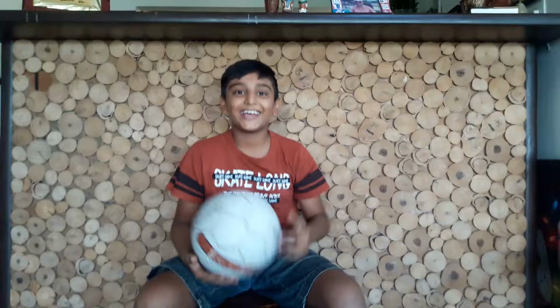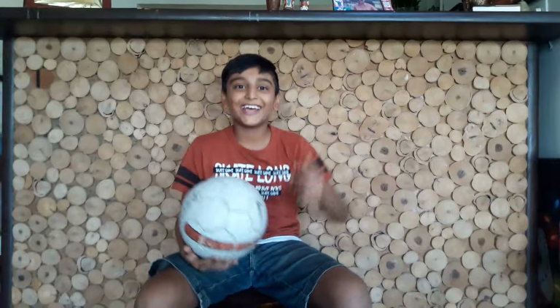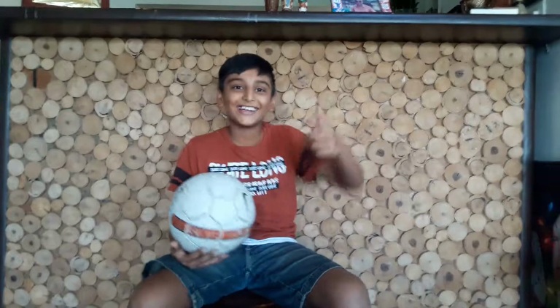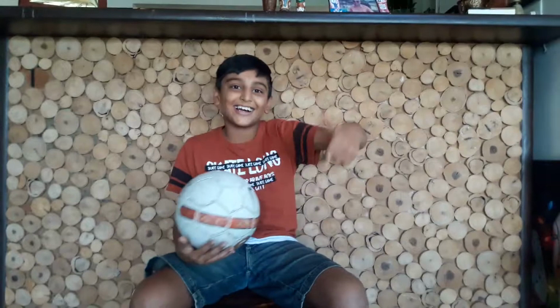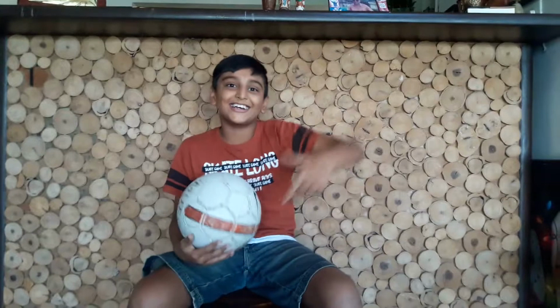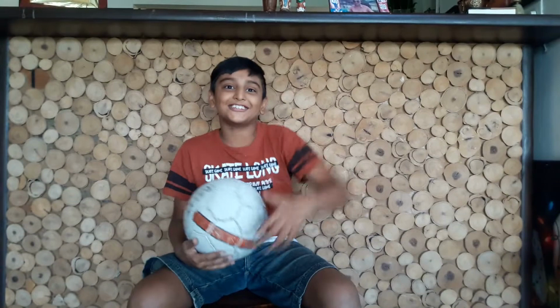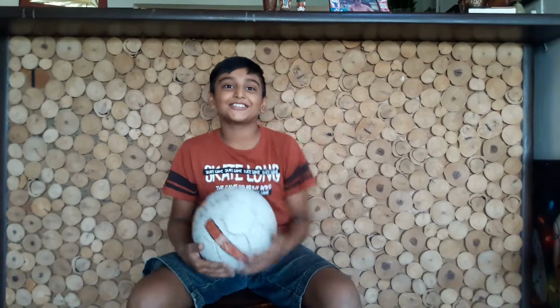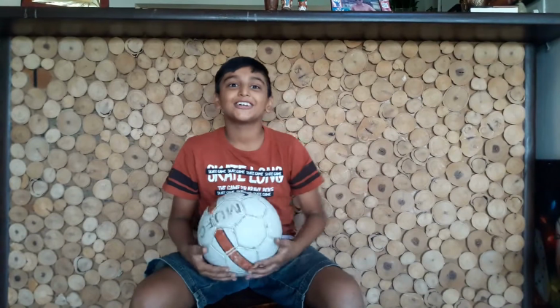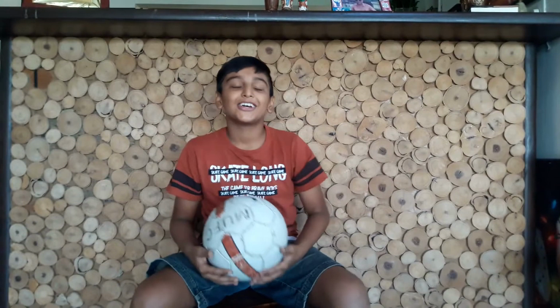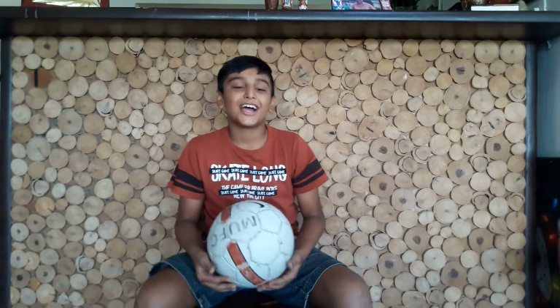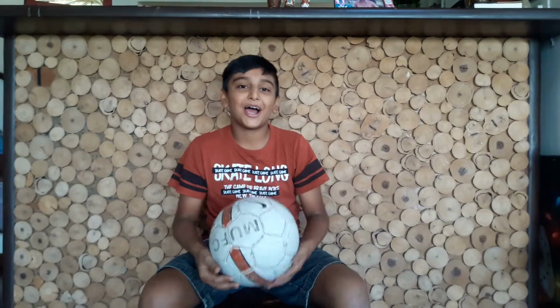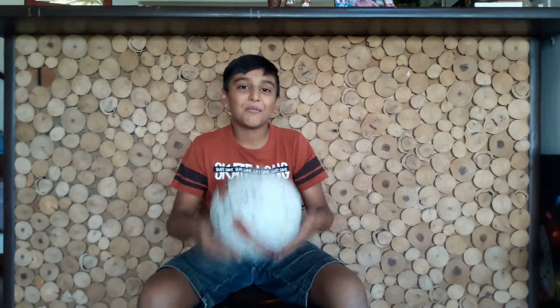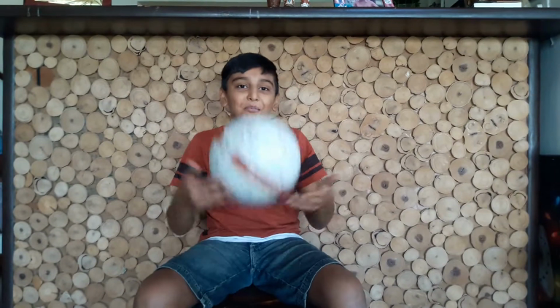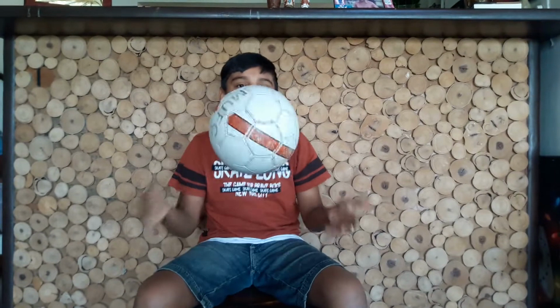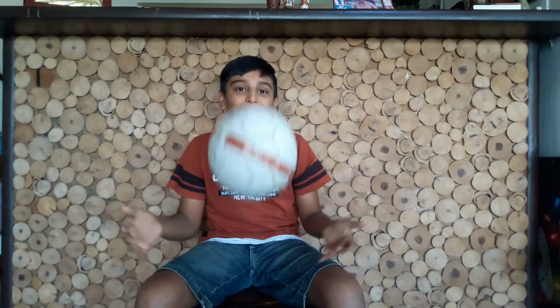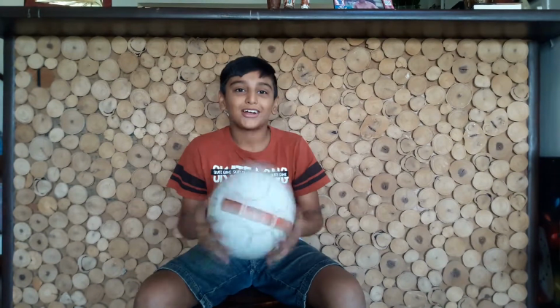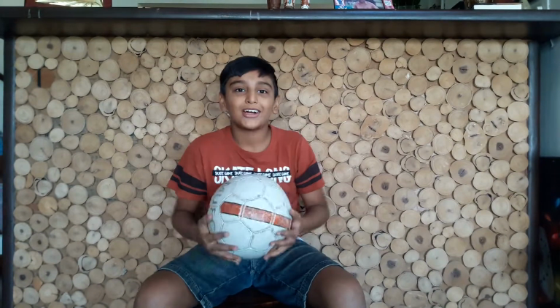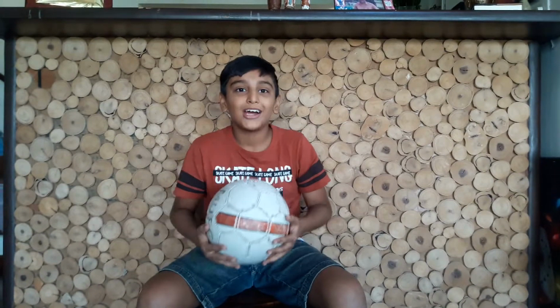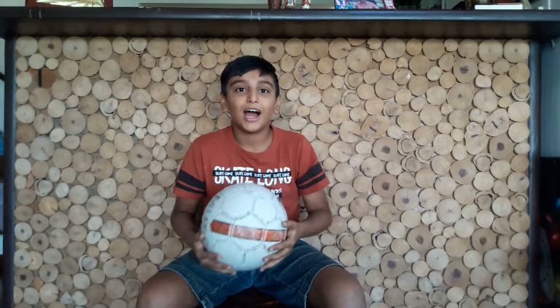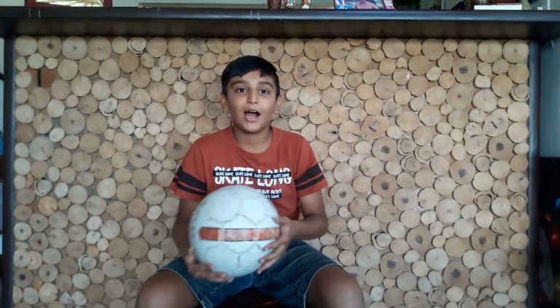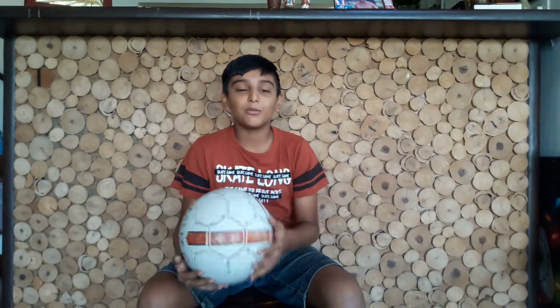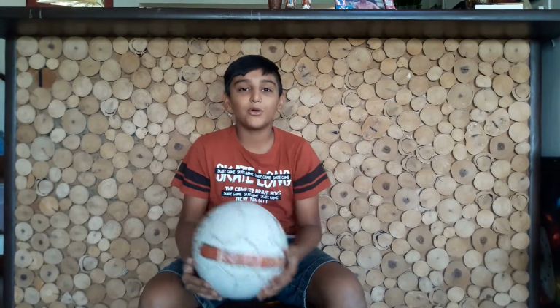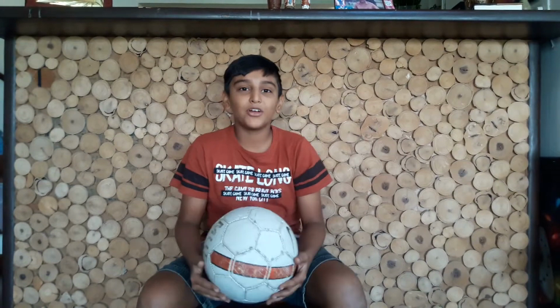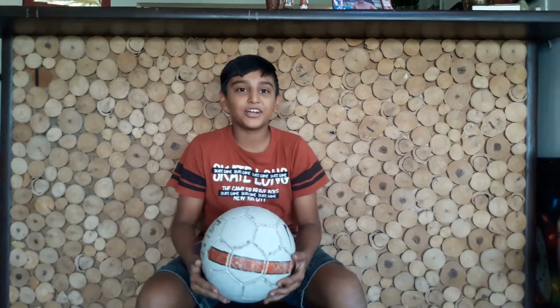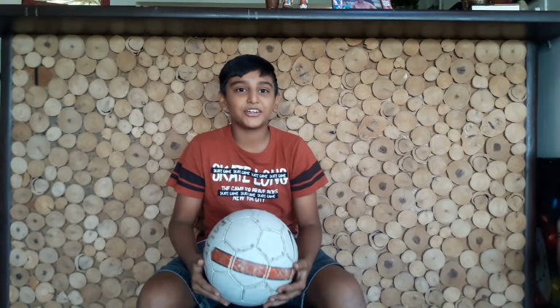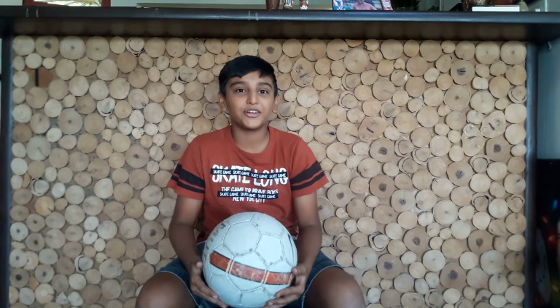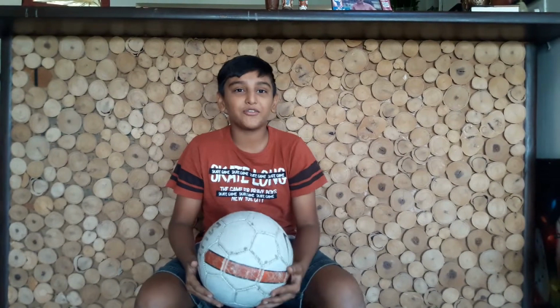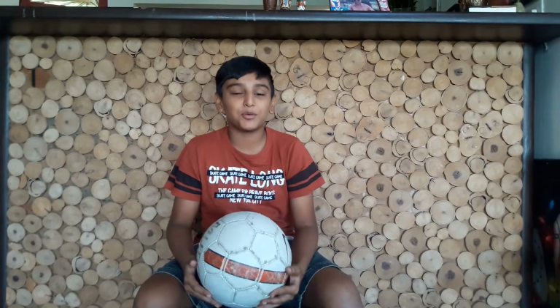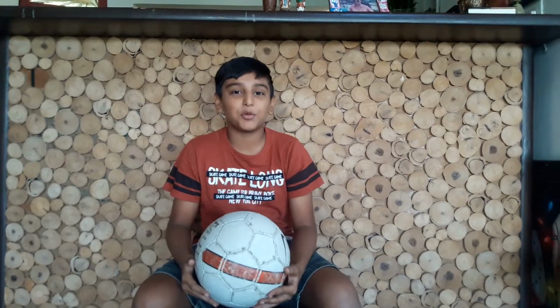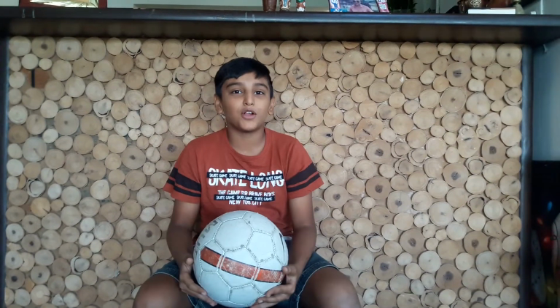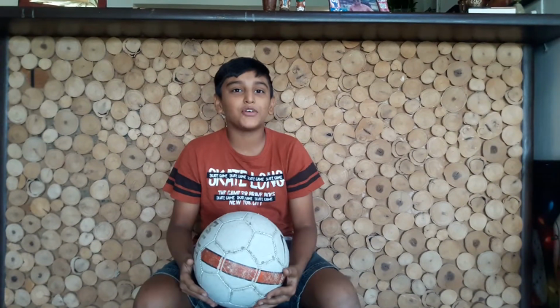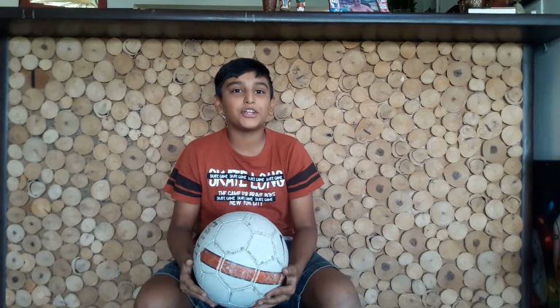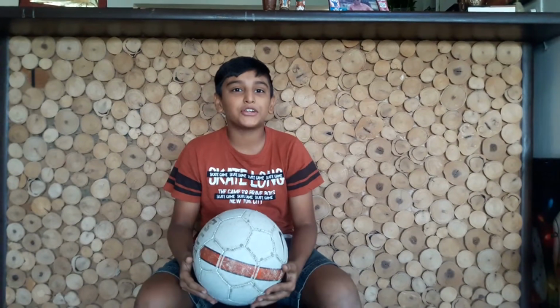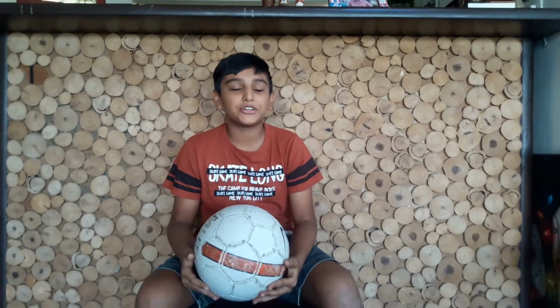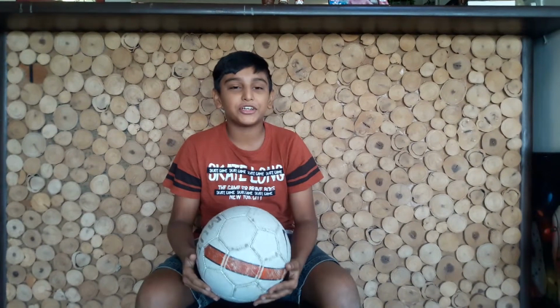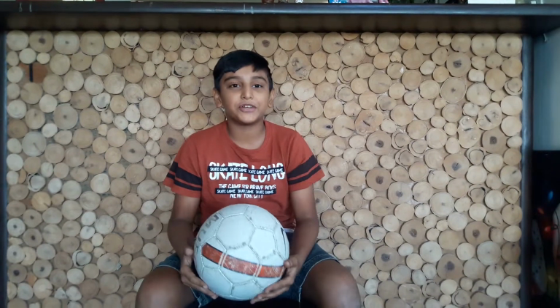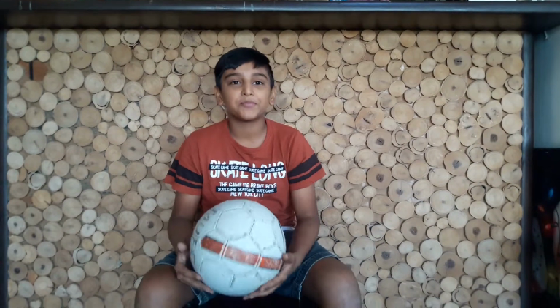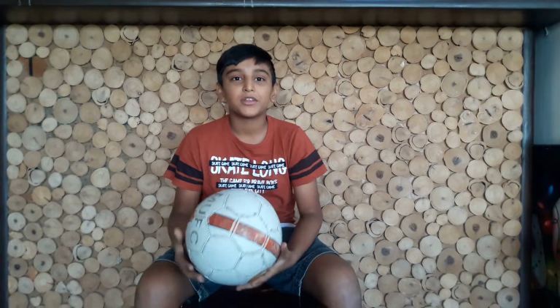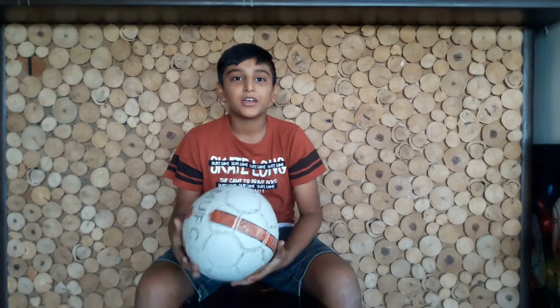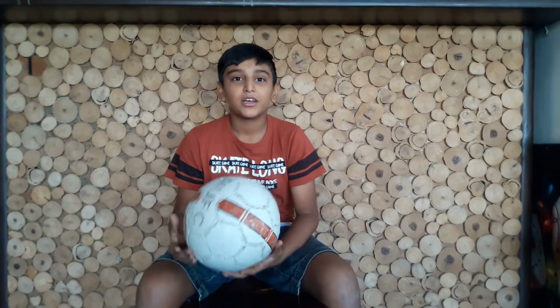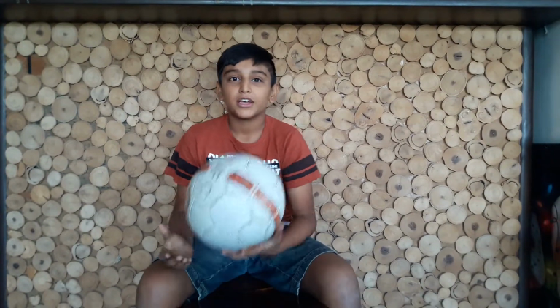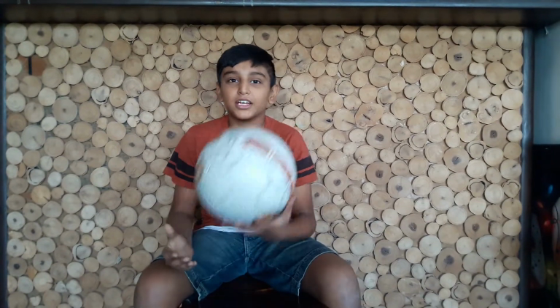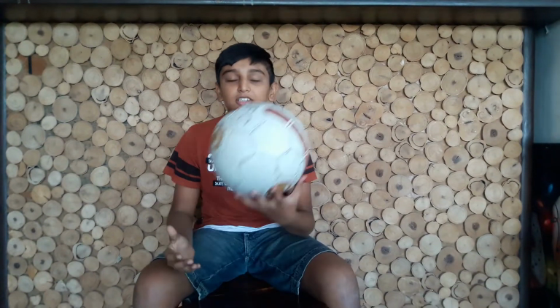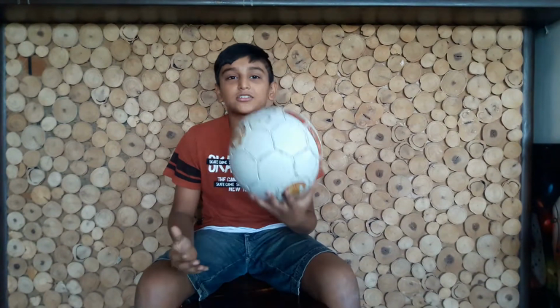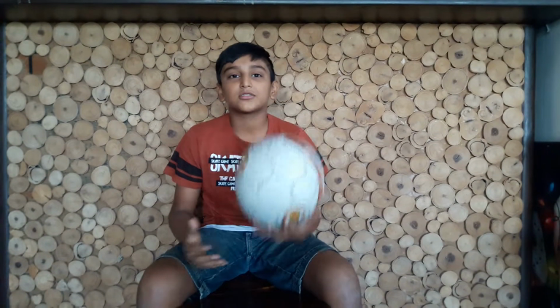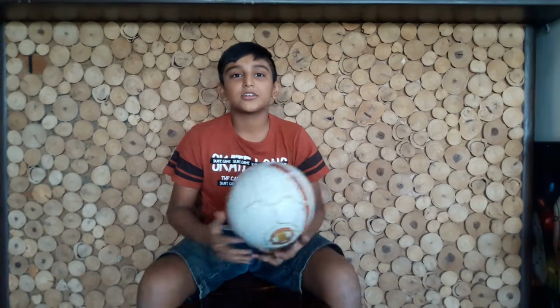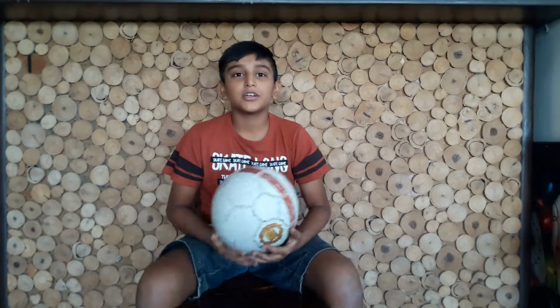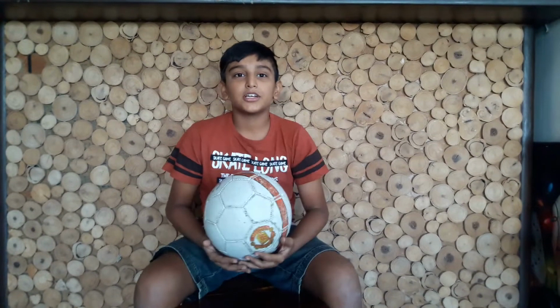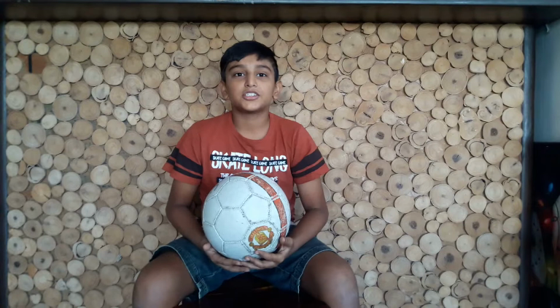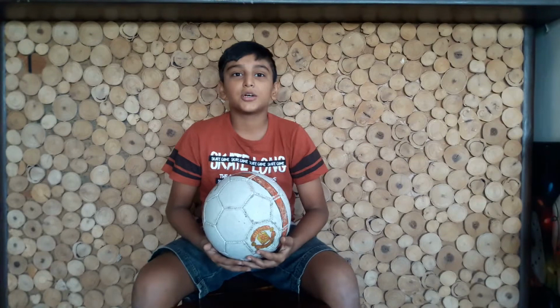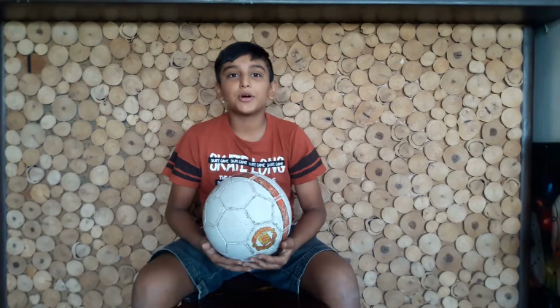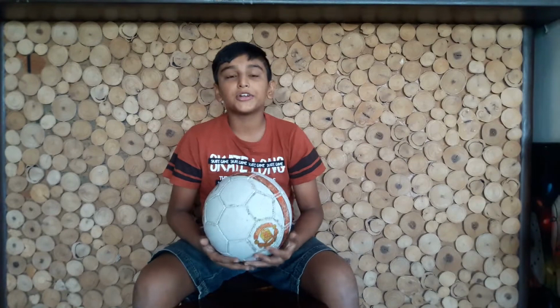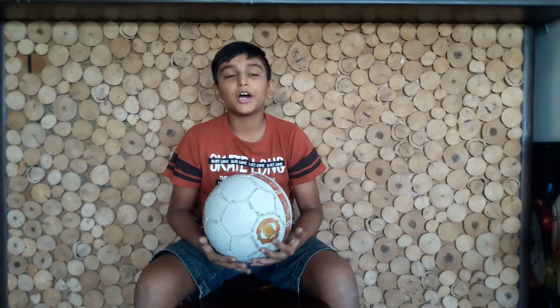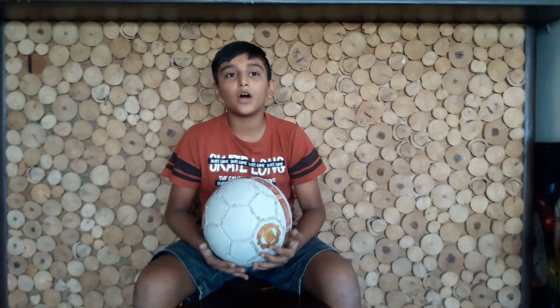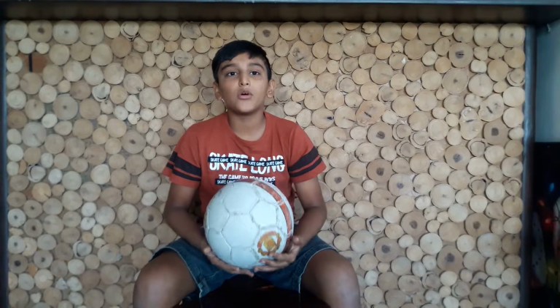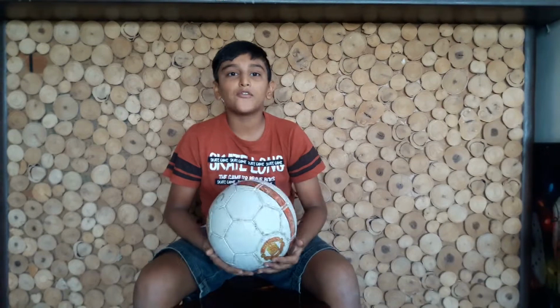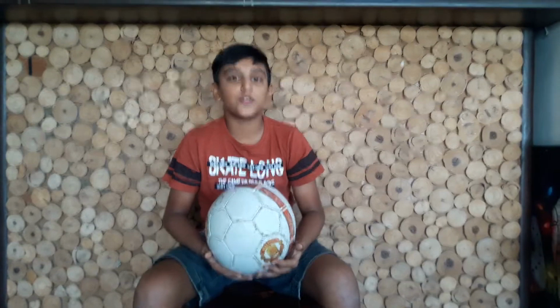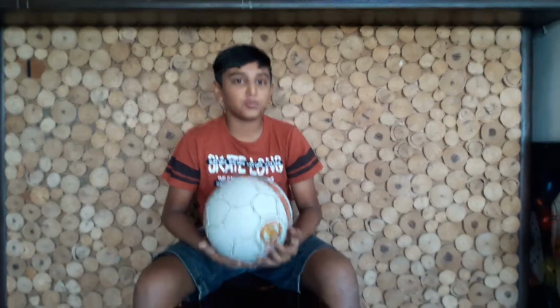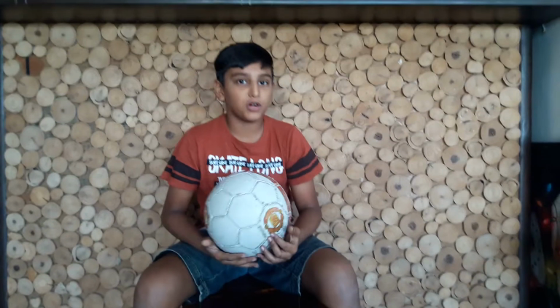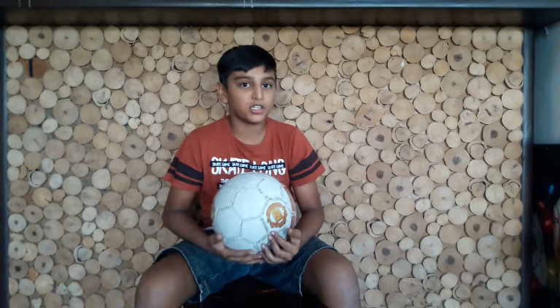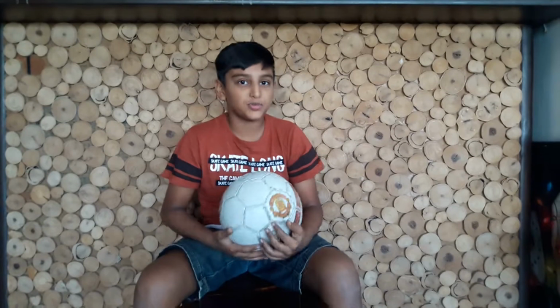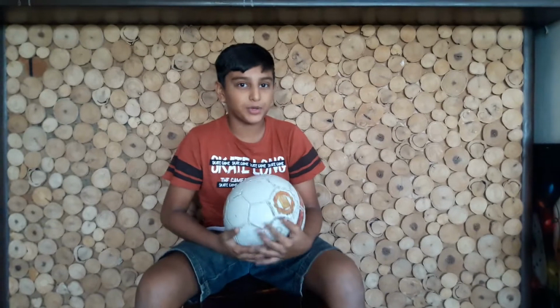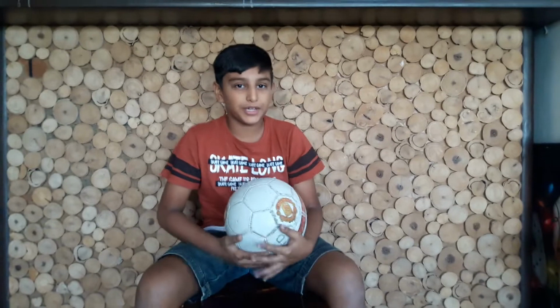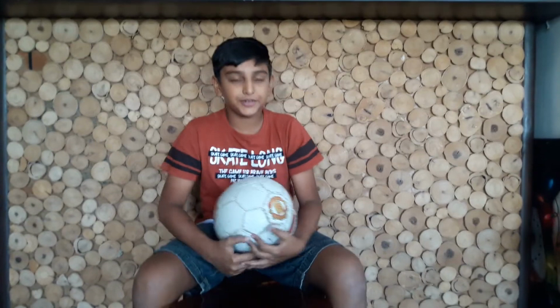Hey guys, I'm back. I'm doing another football video today. It's about how a football is made.